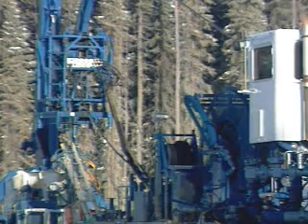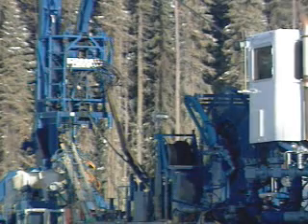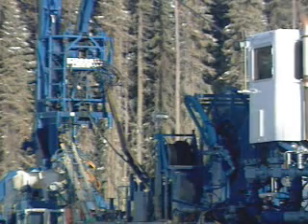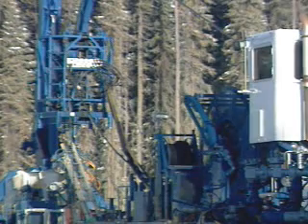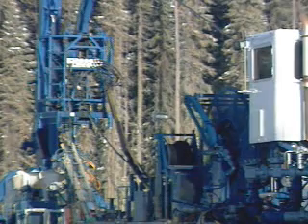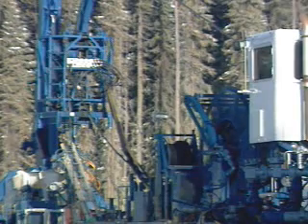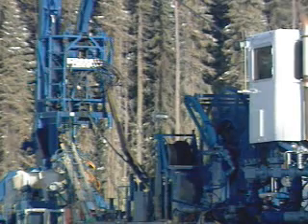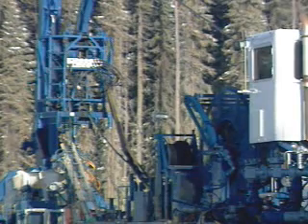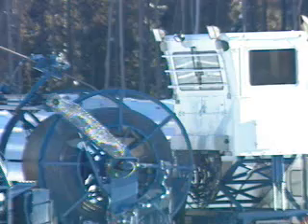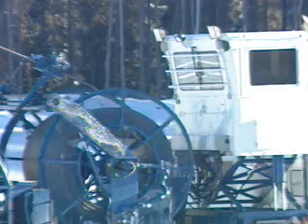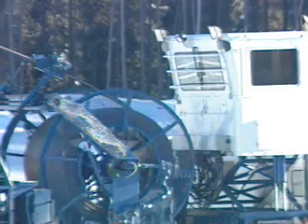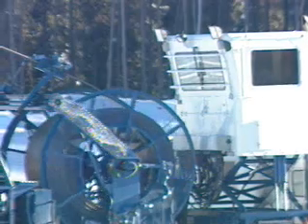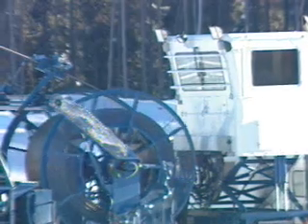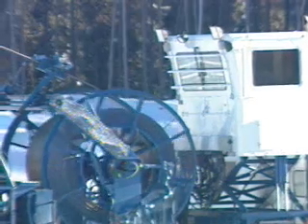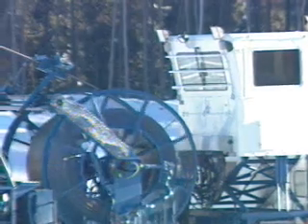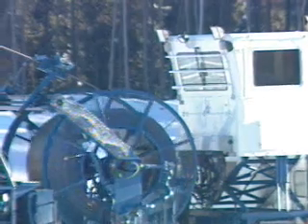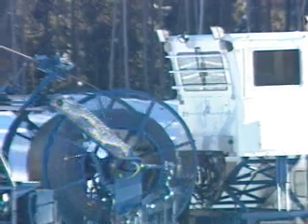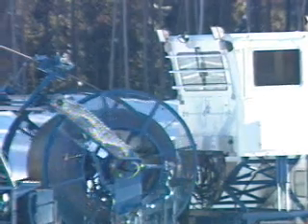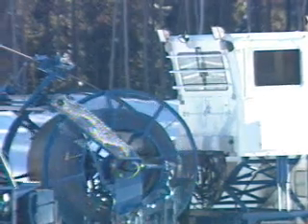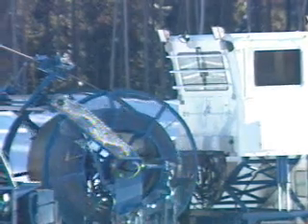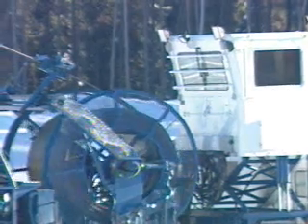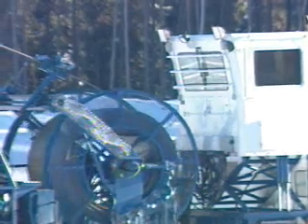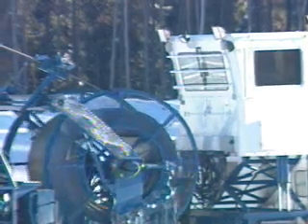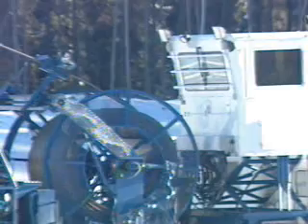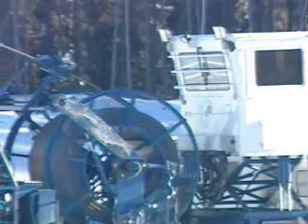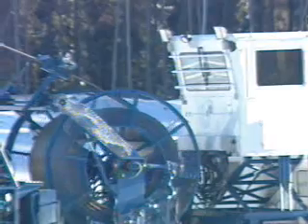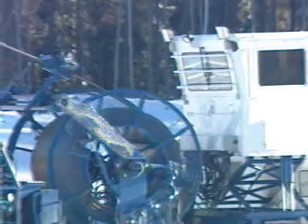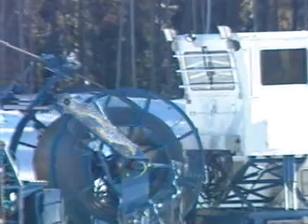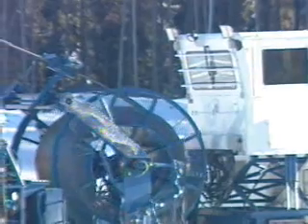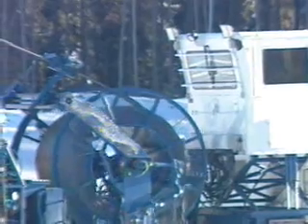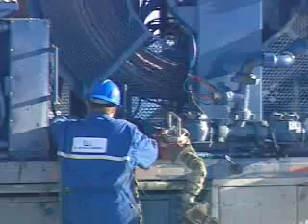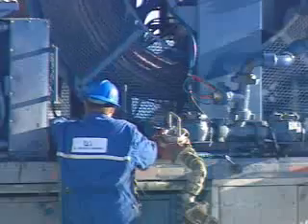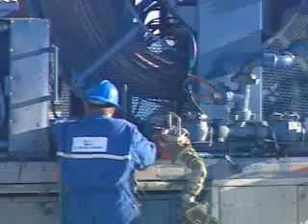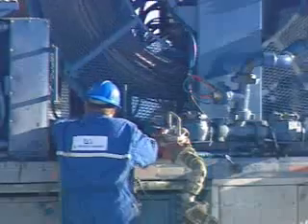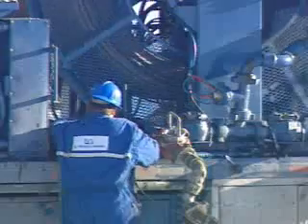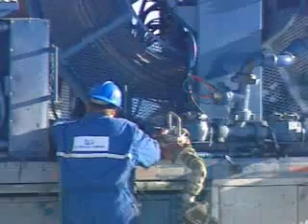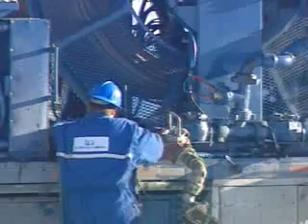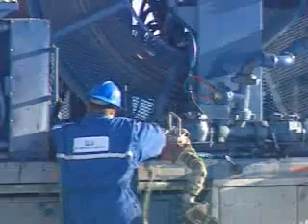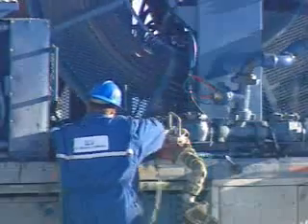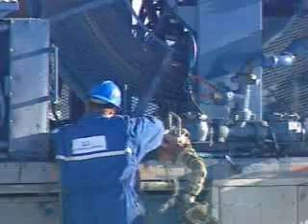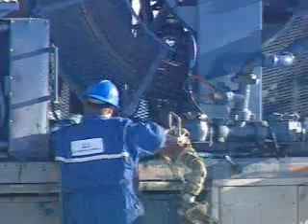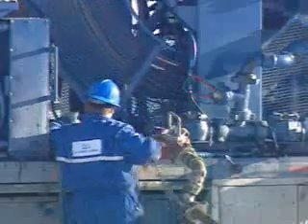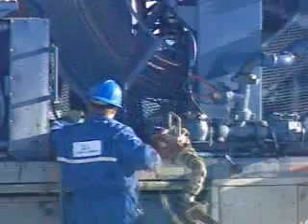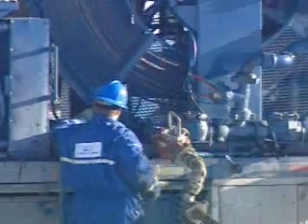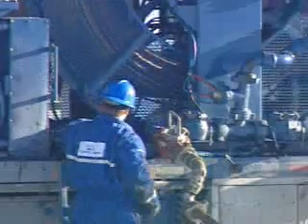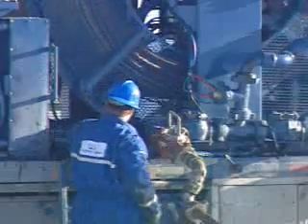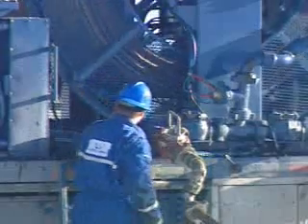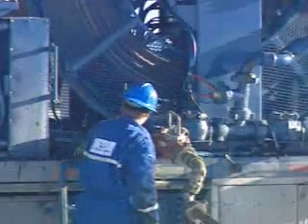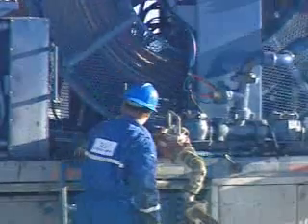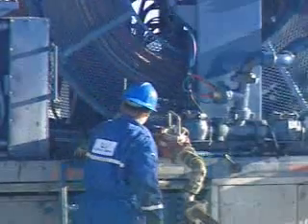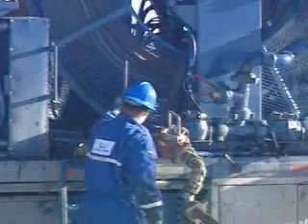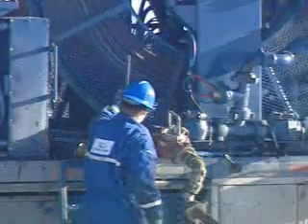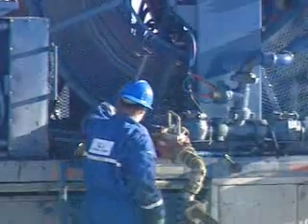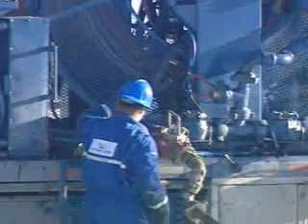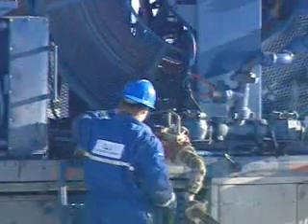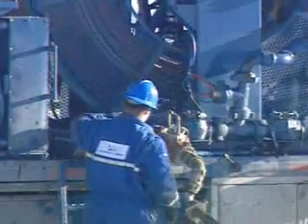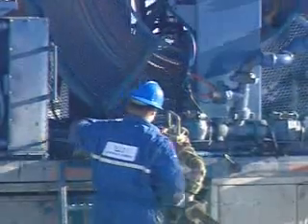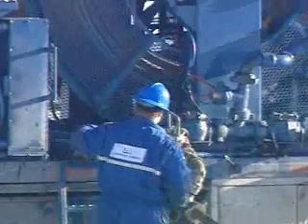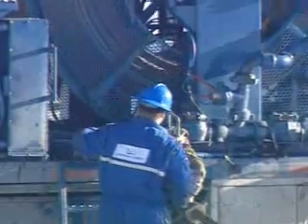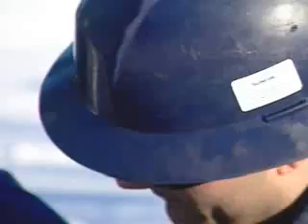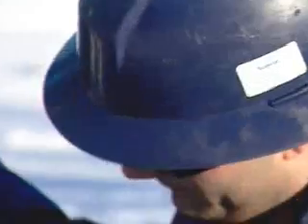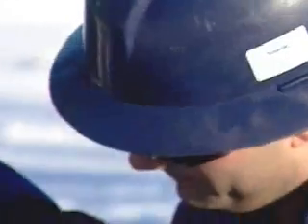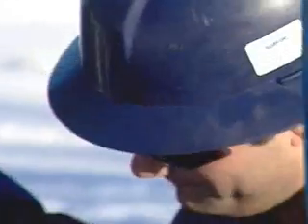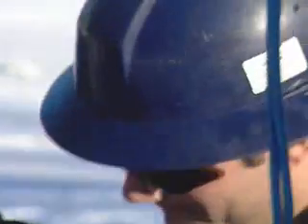When they're done, the coiled tubing is retrieved from the well and spooled back onto the truck, and the crew rigs out and moves on to the next job.